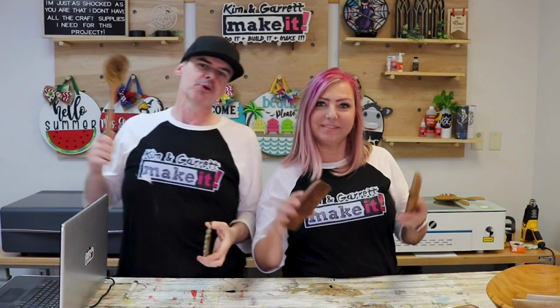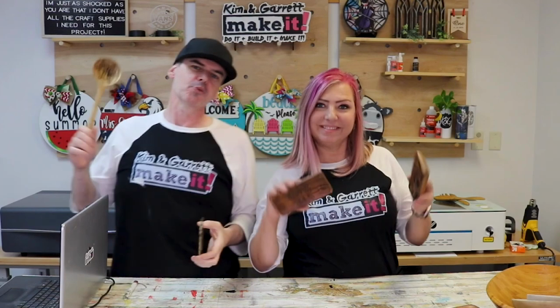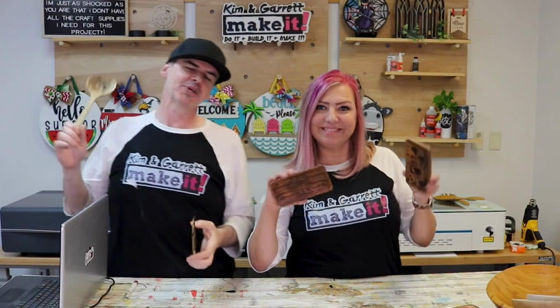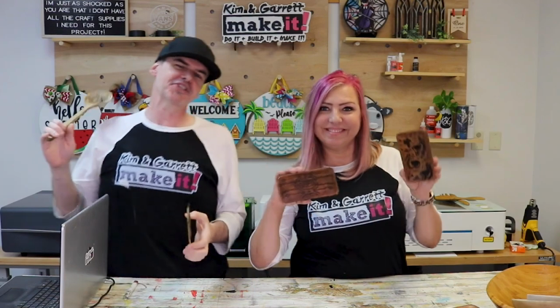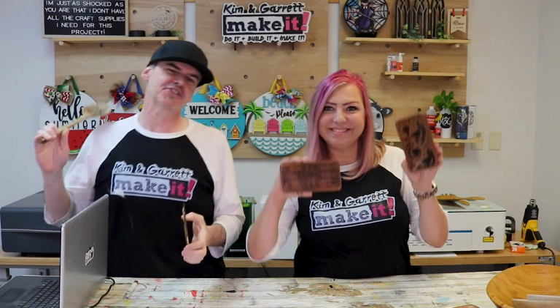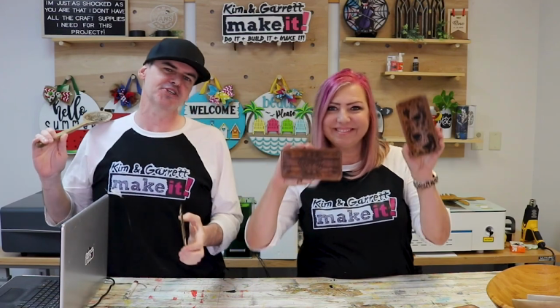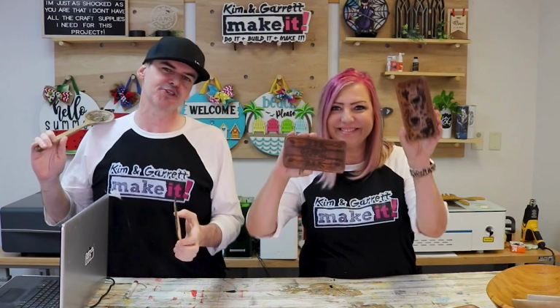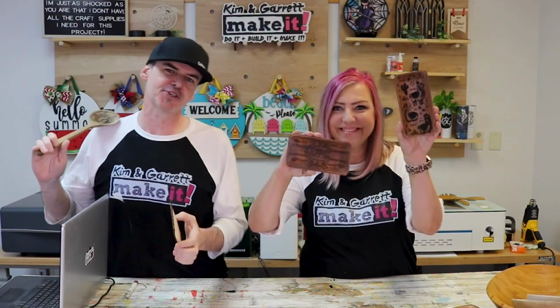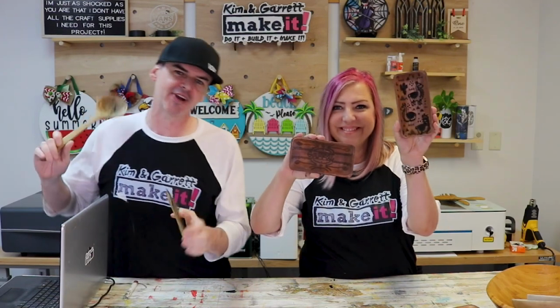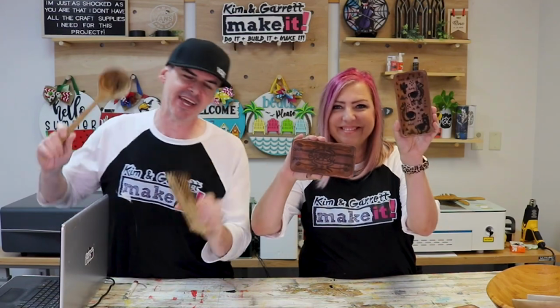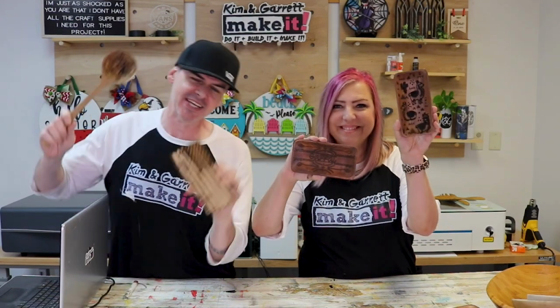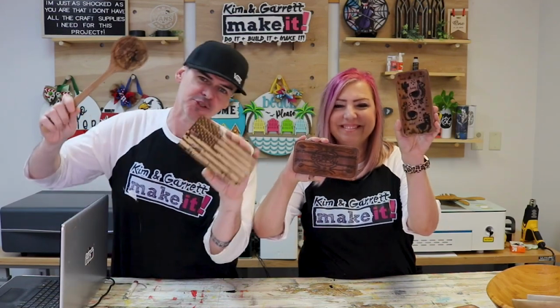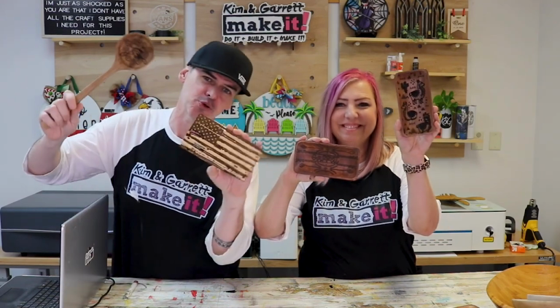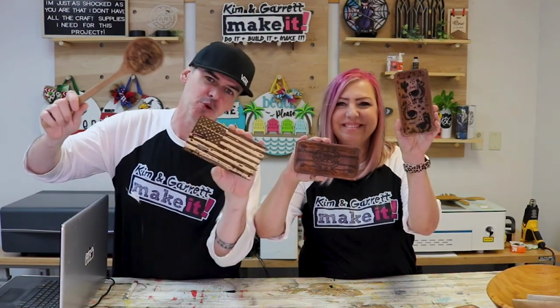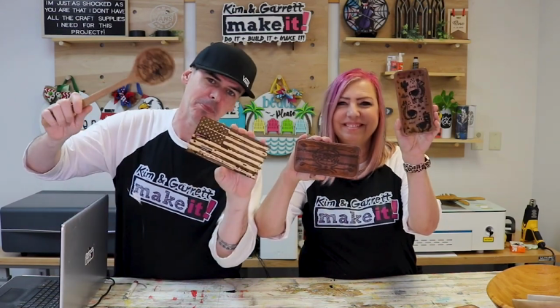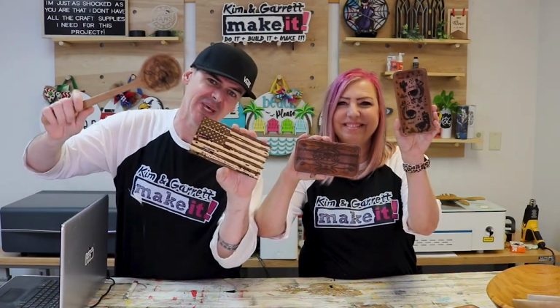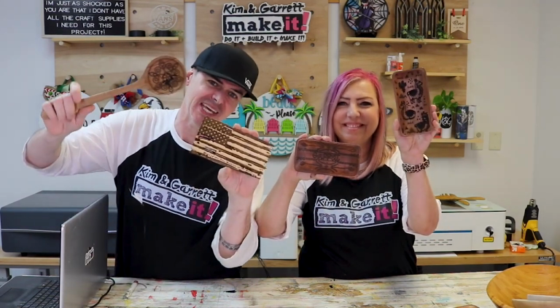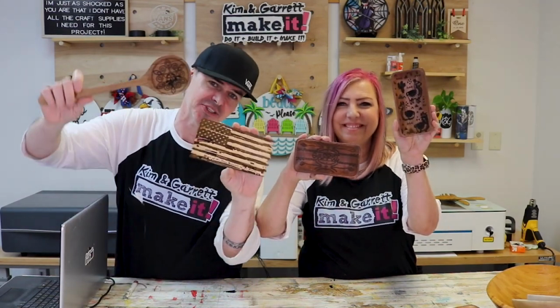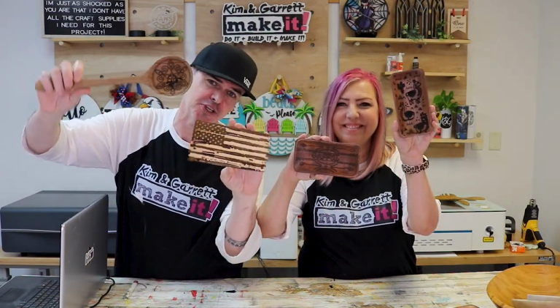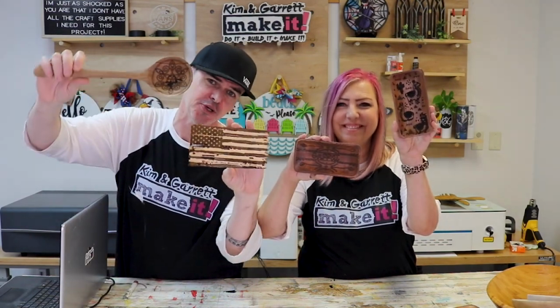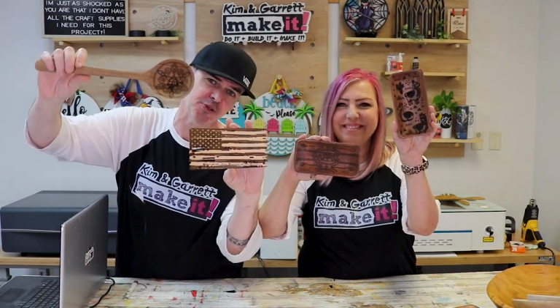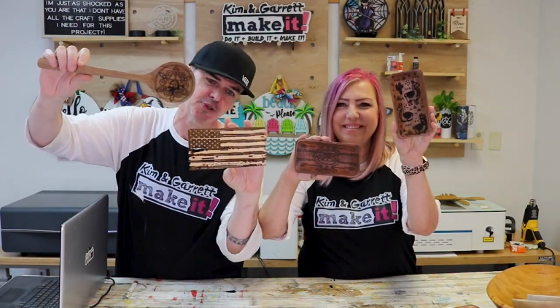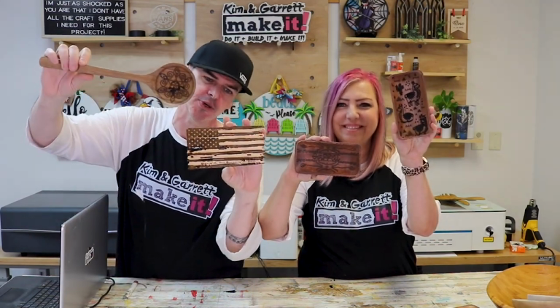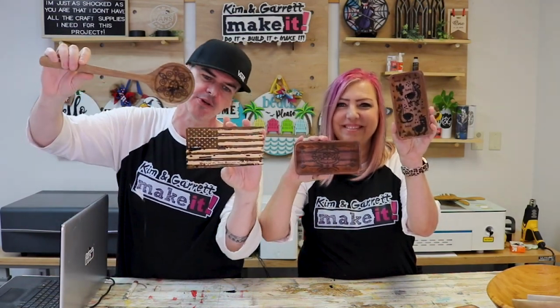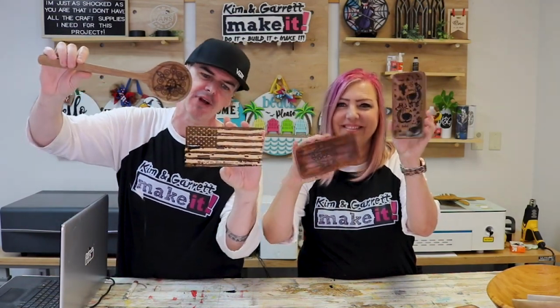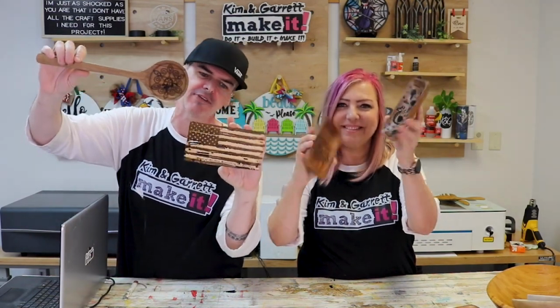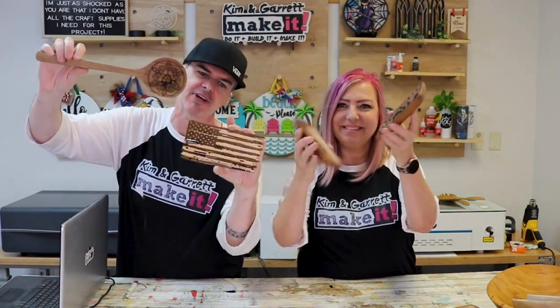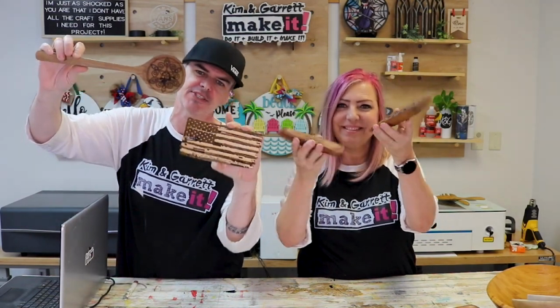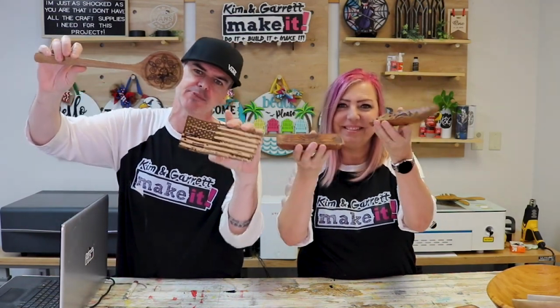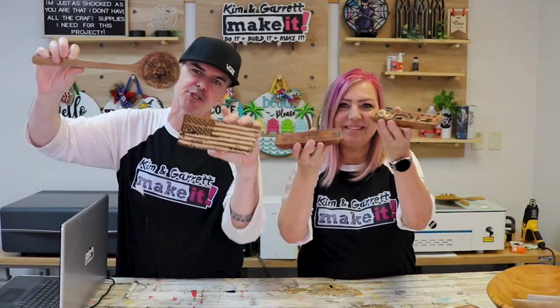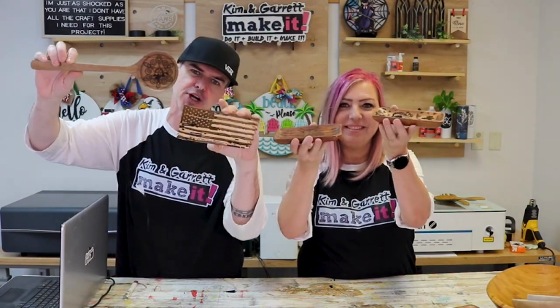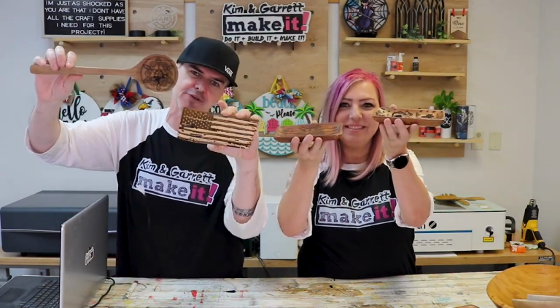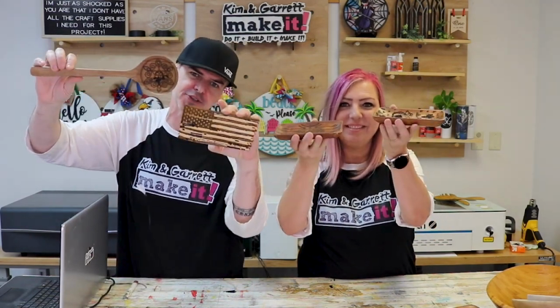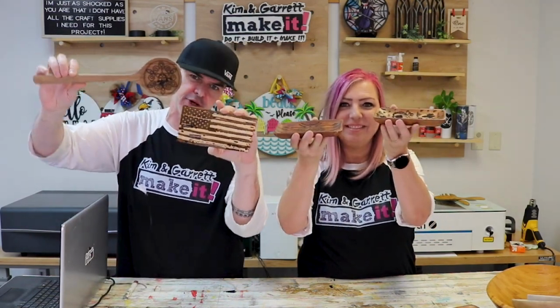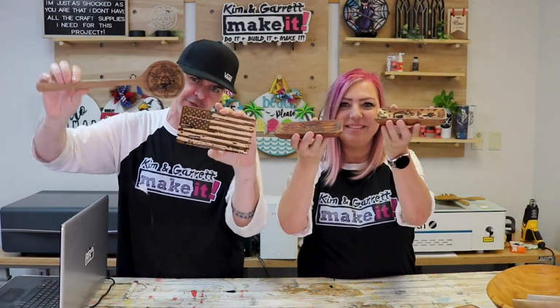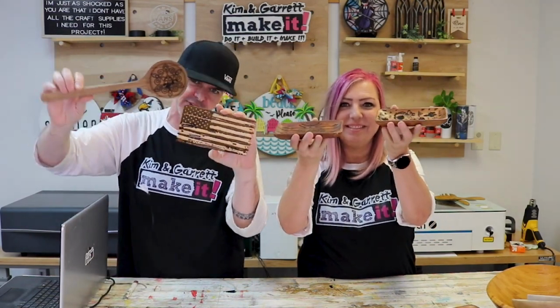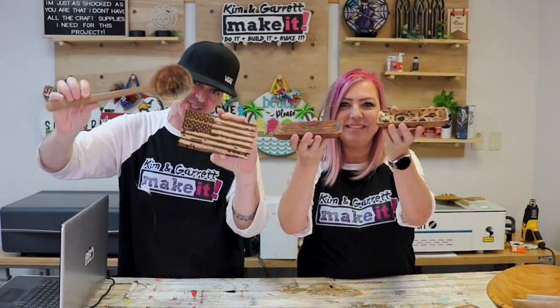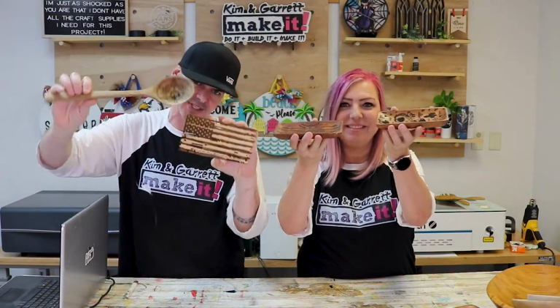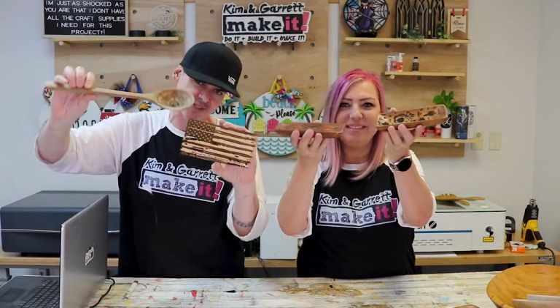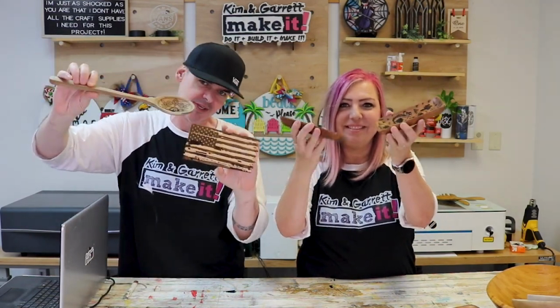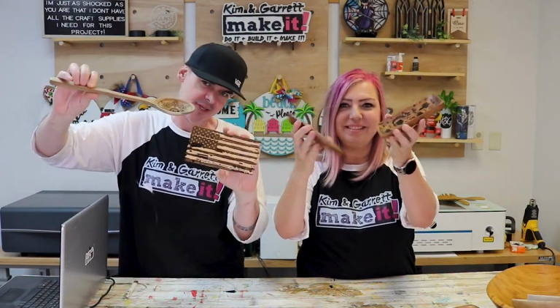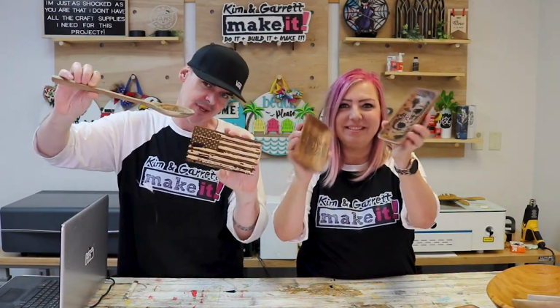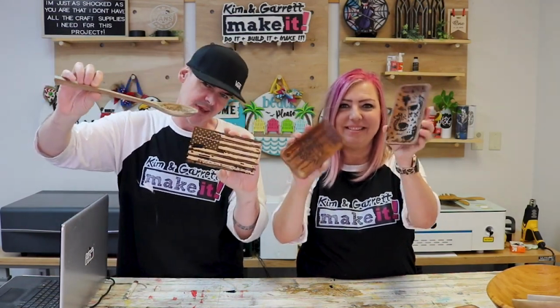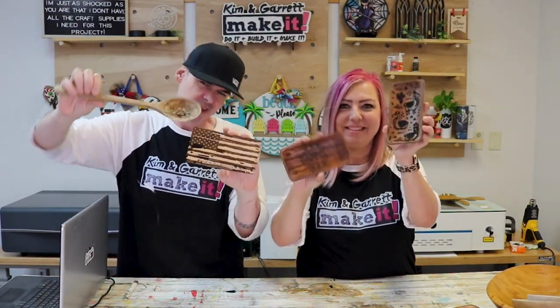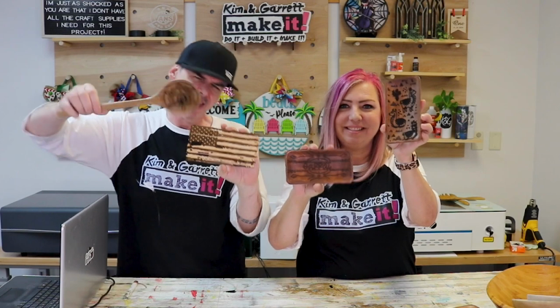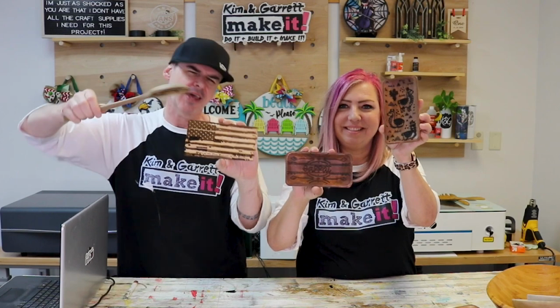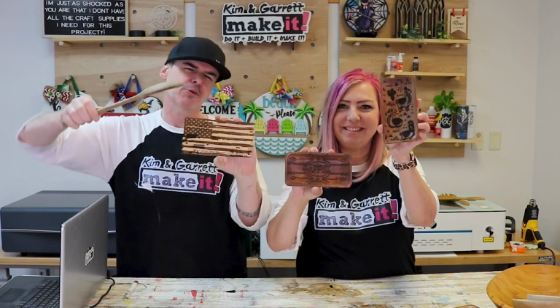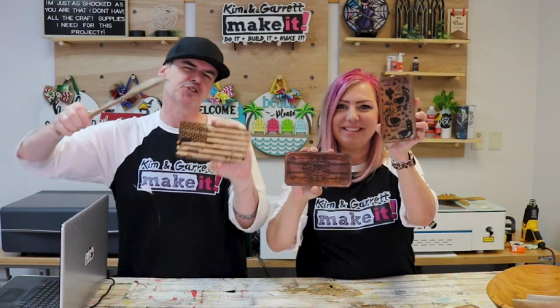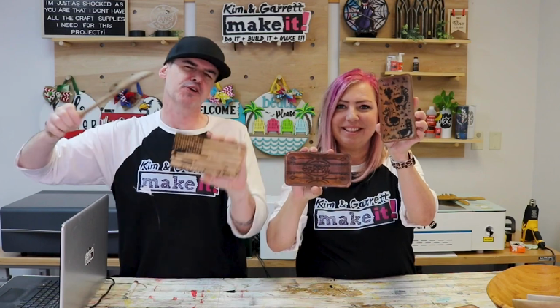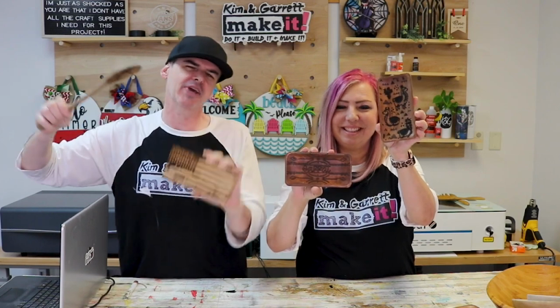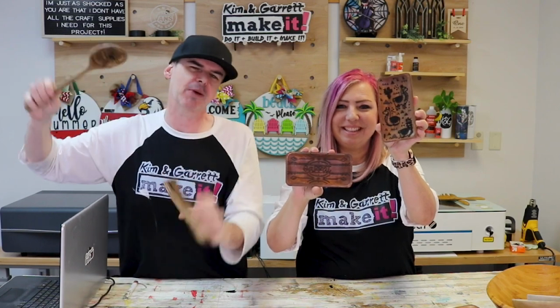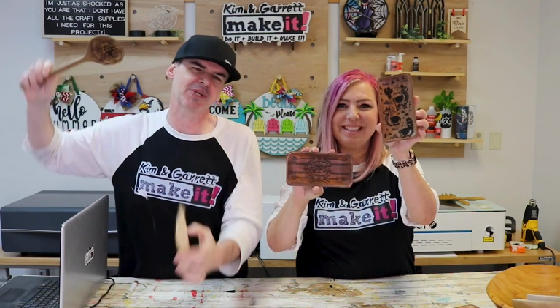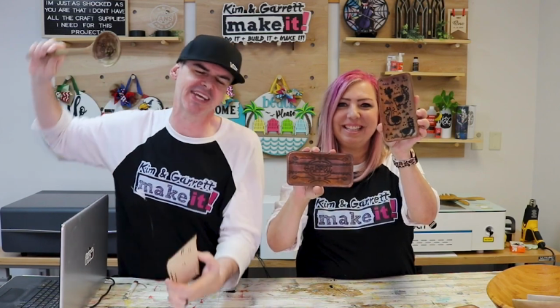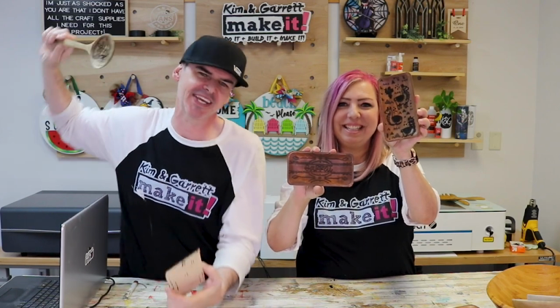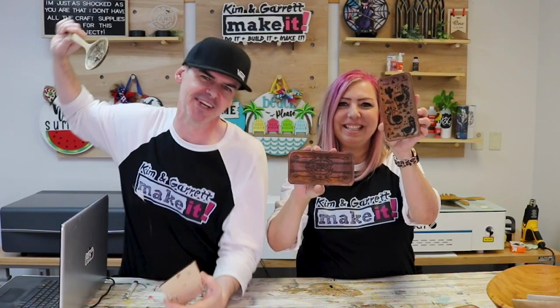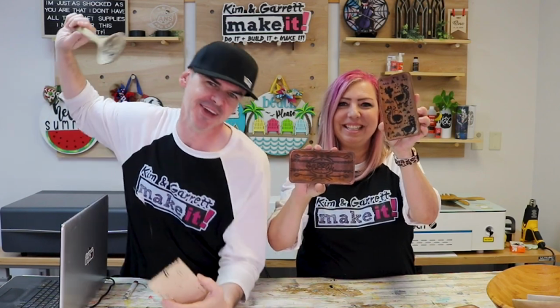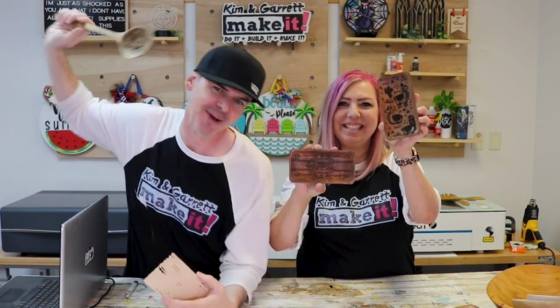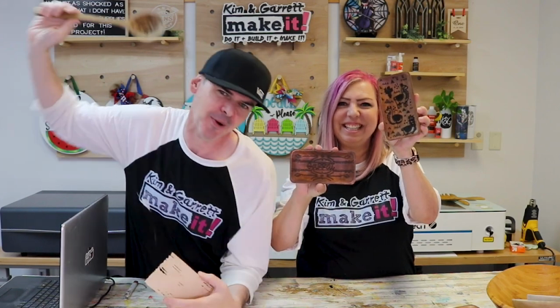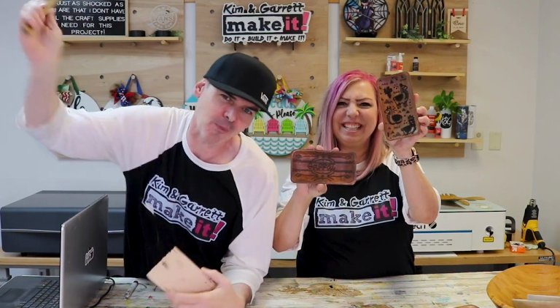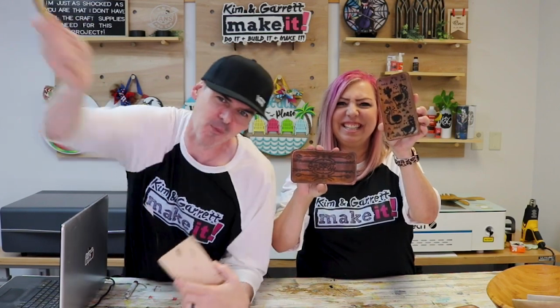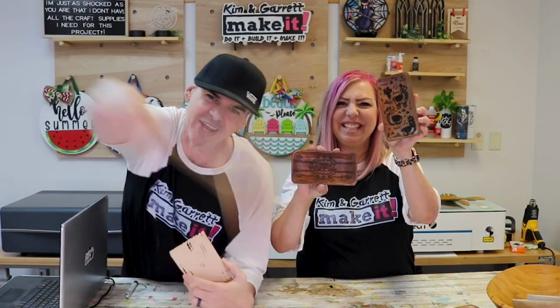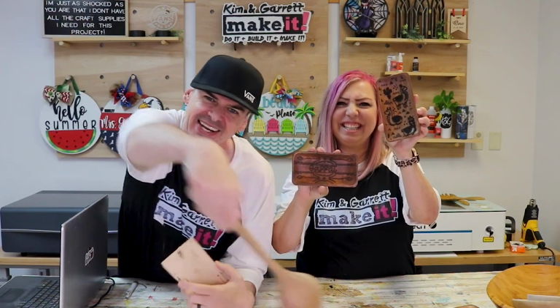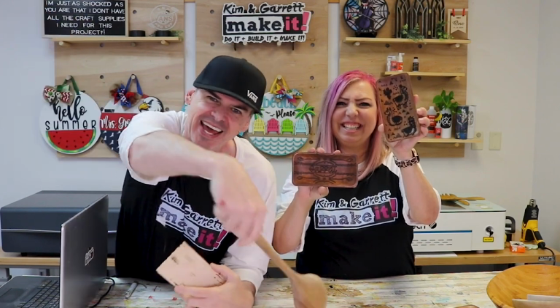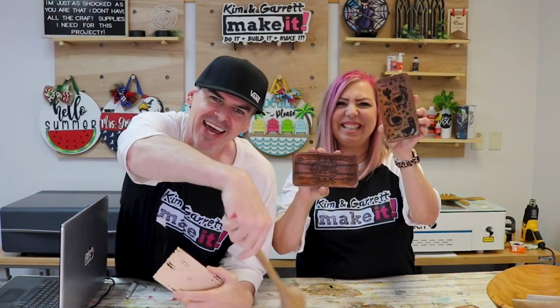We just used our X-Tool P2 to engrave on some curved surfaces. I'll show you how we did it right now.